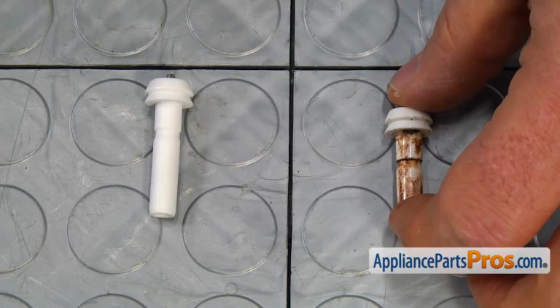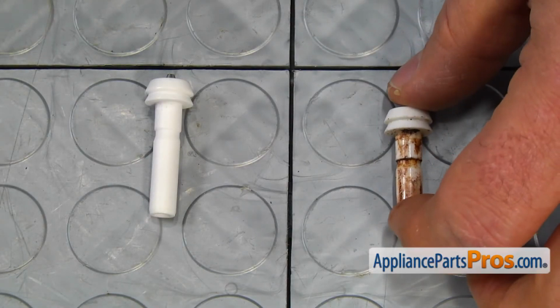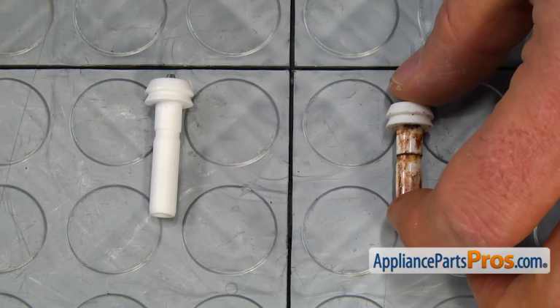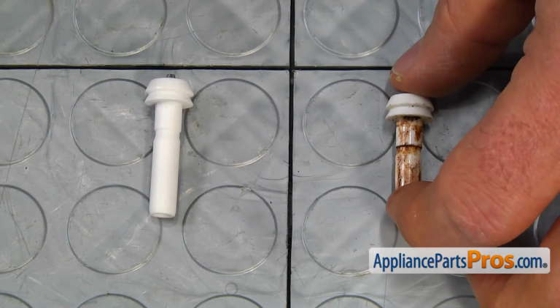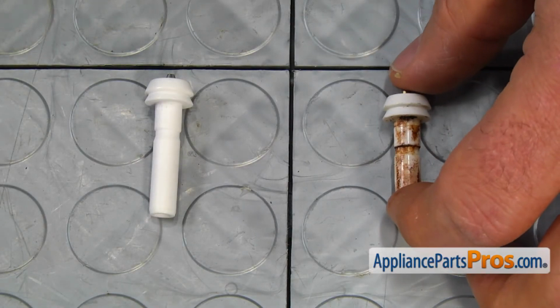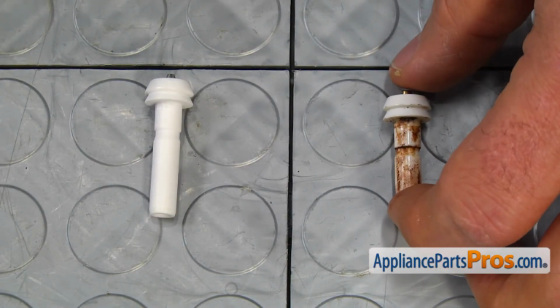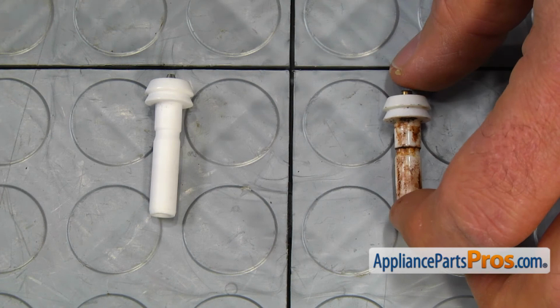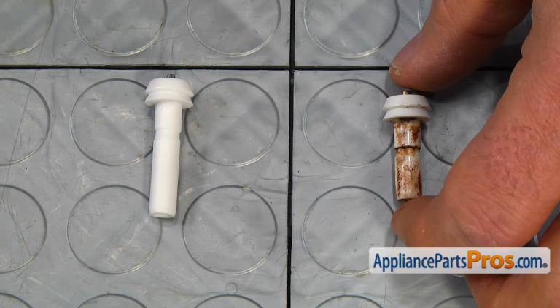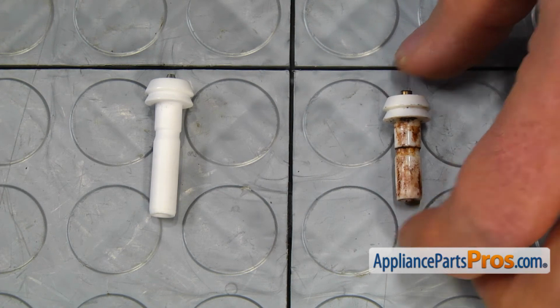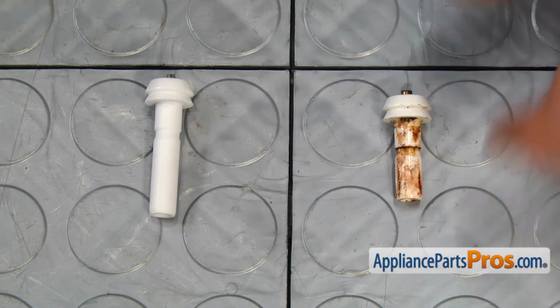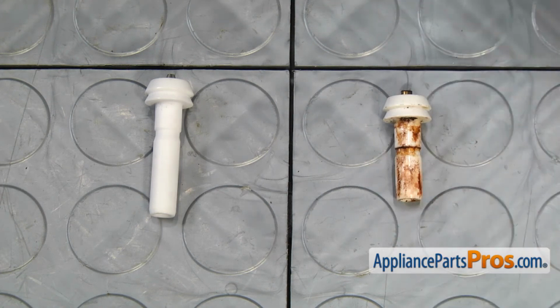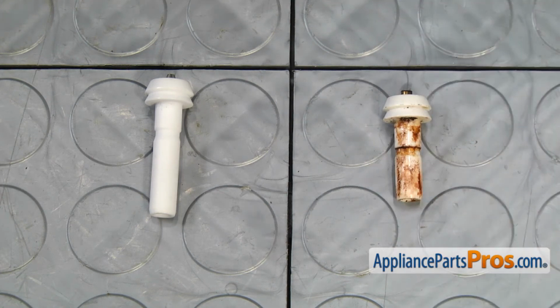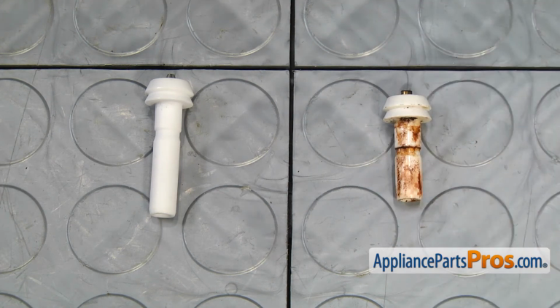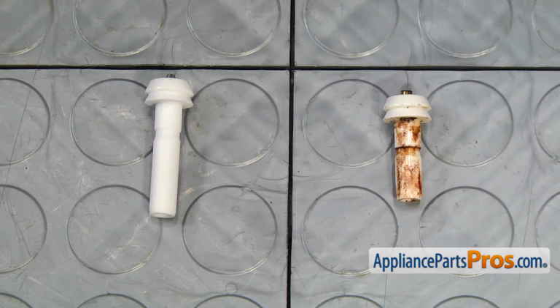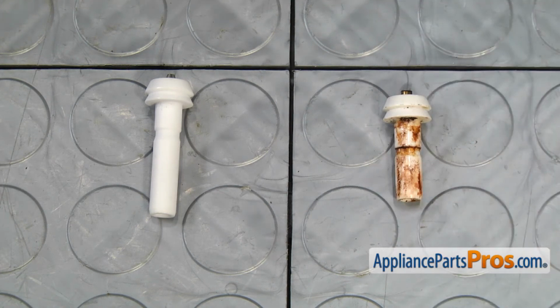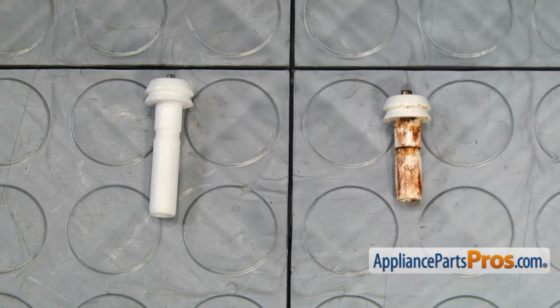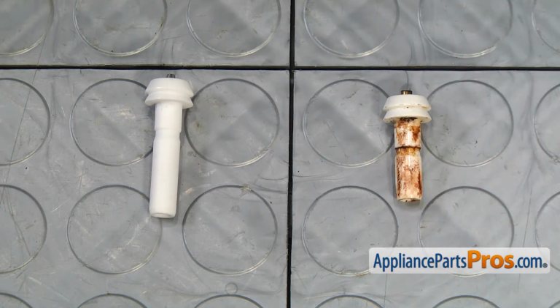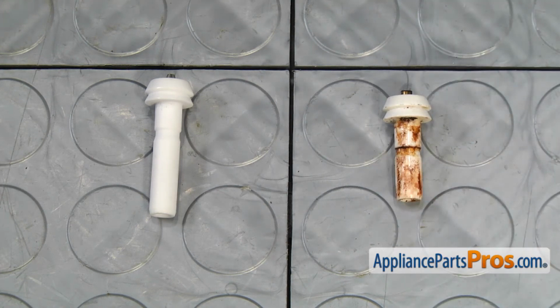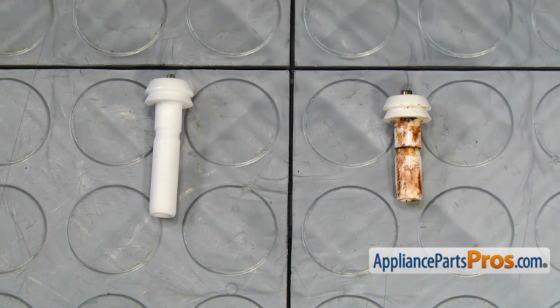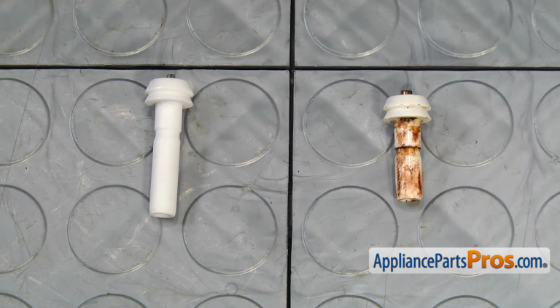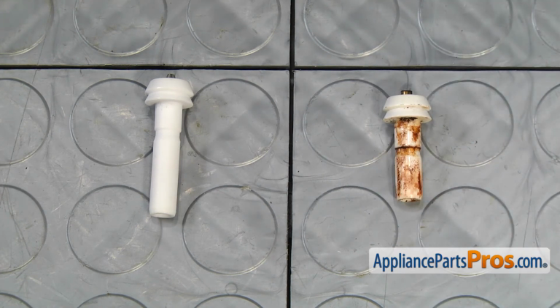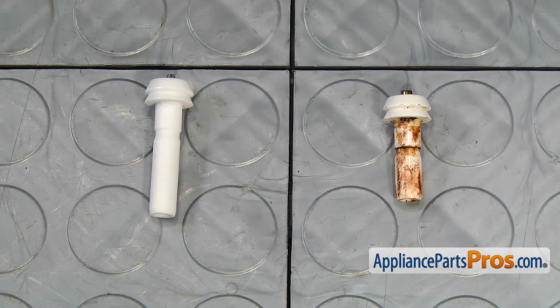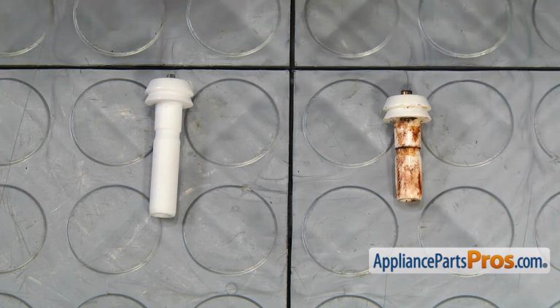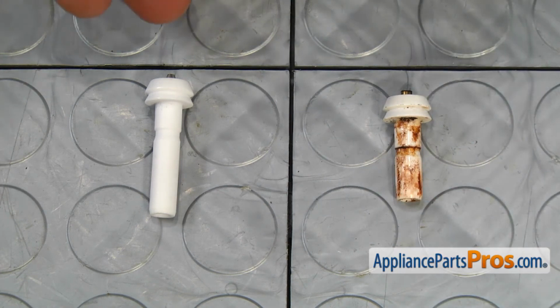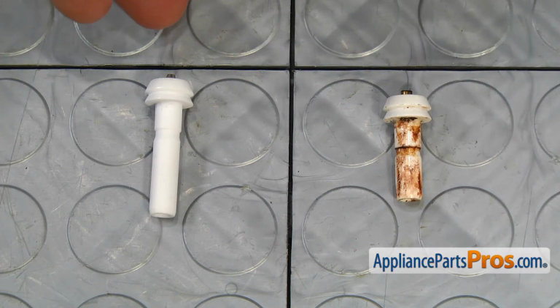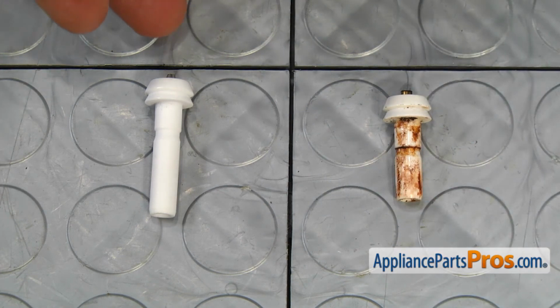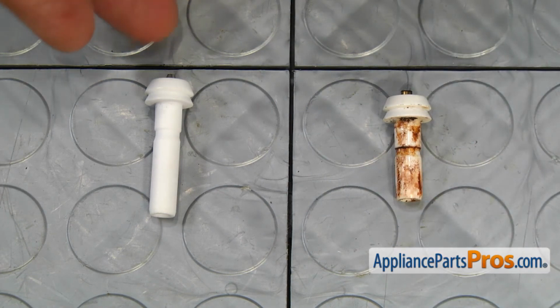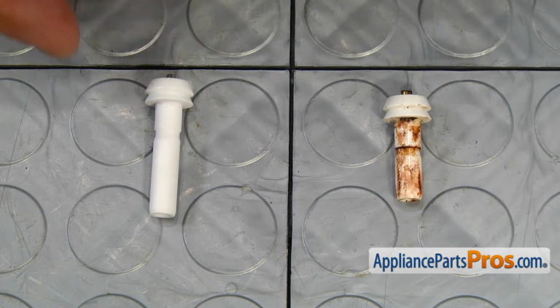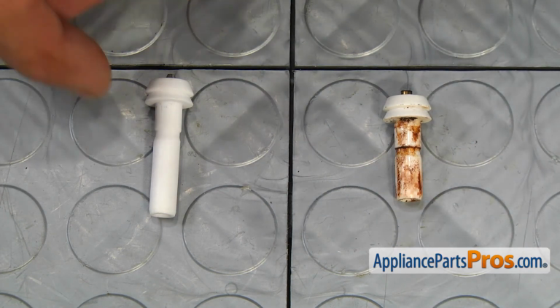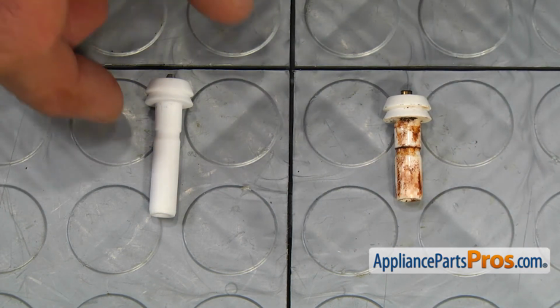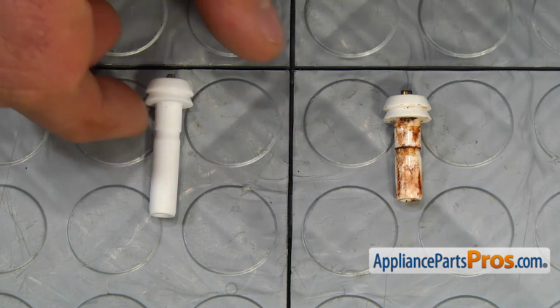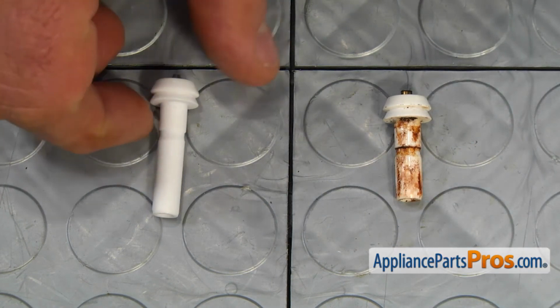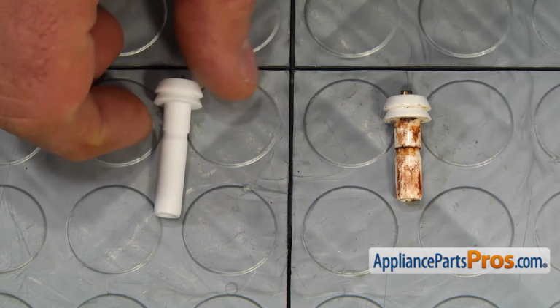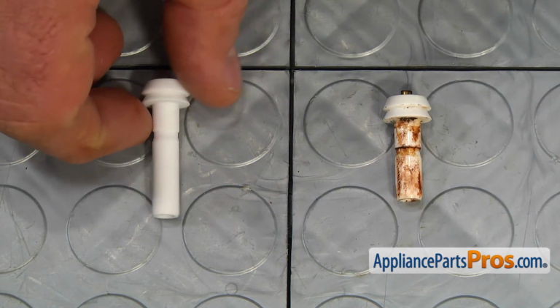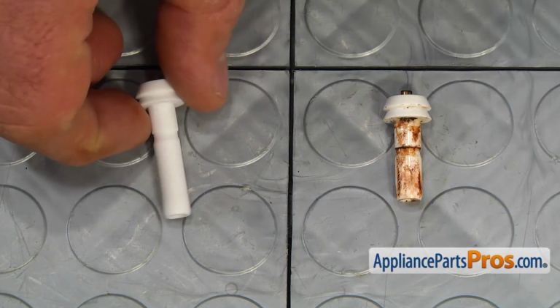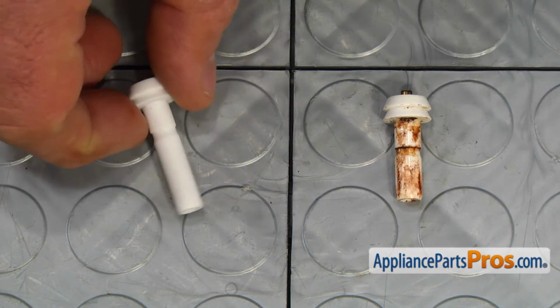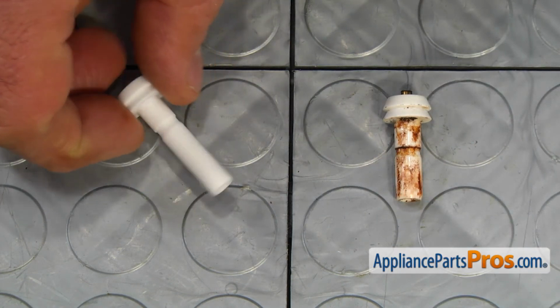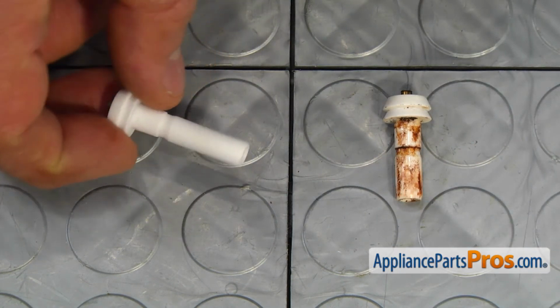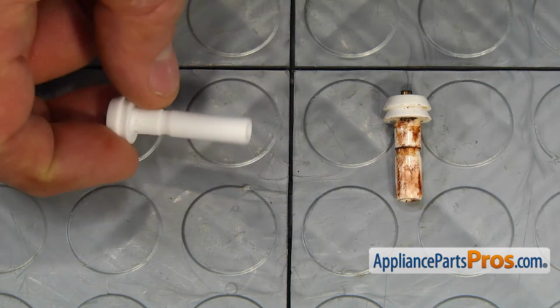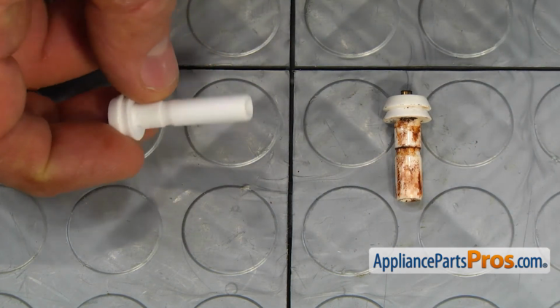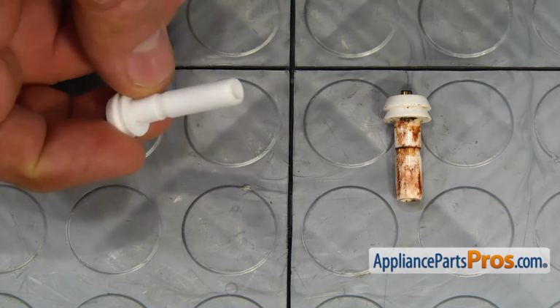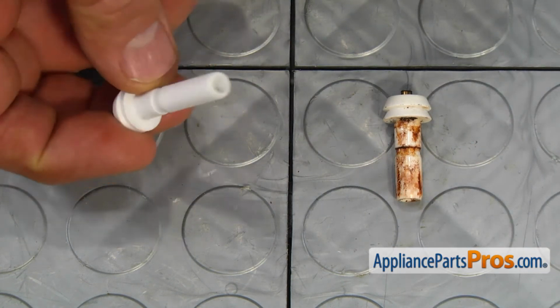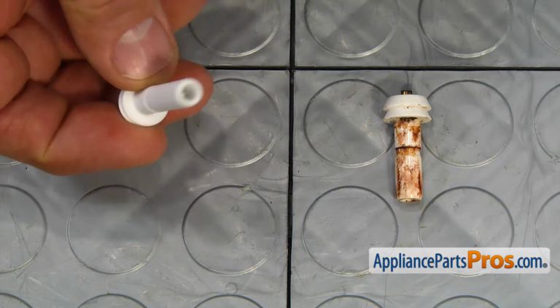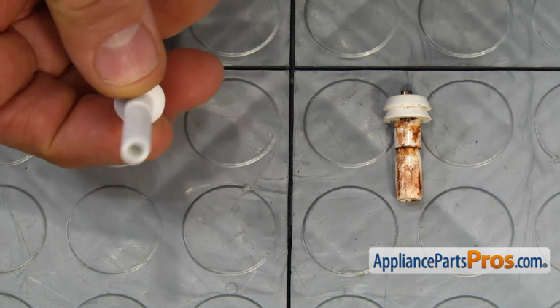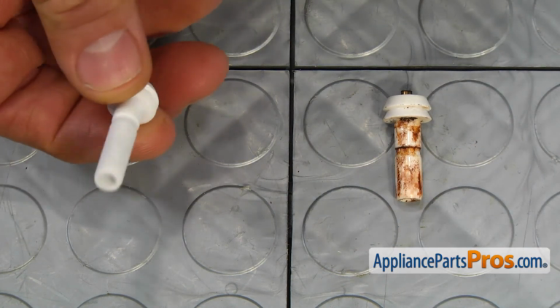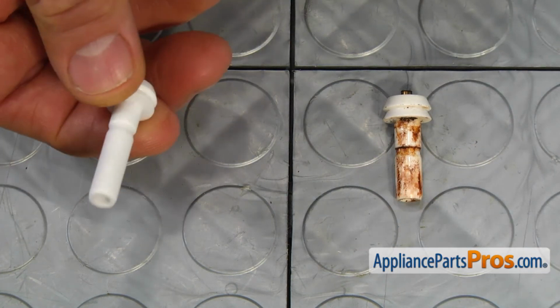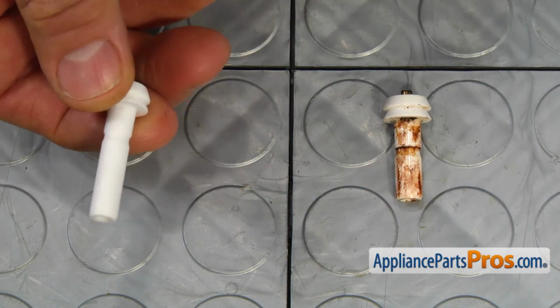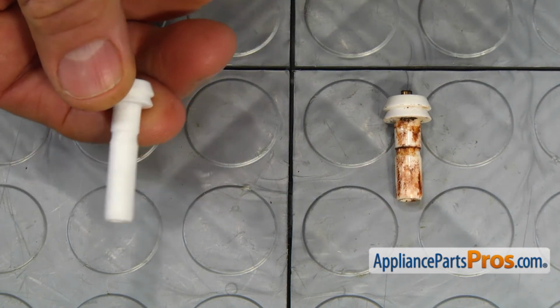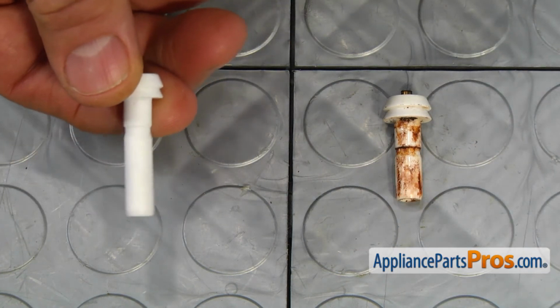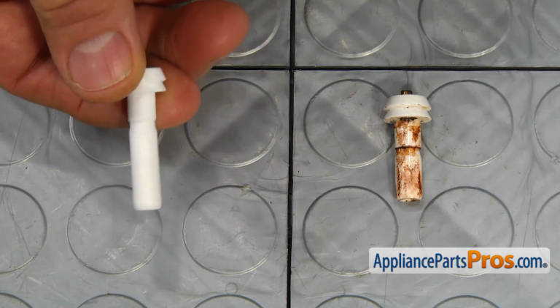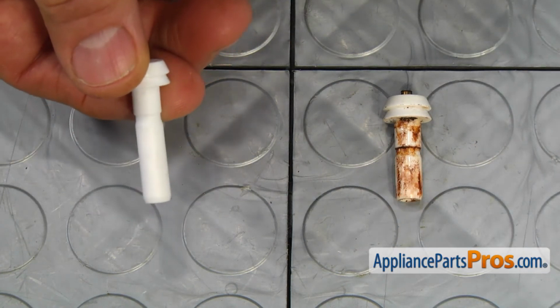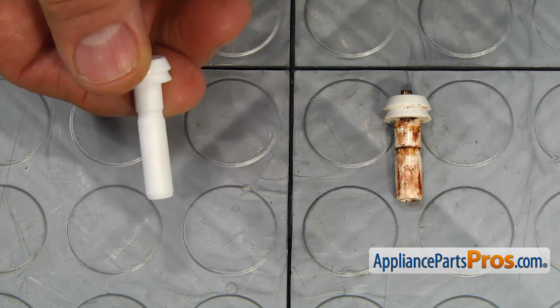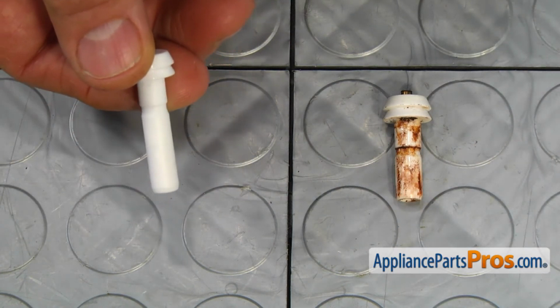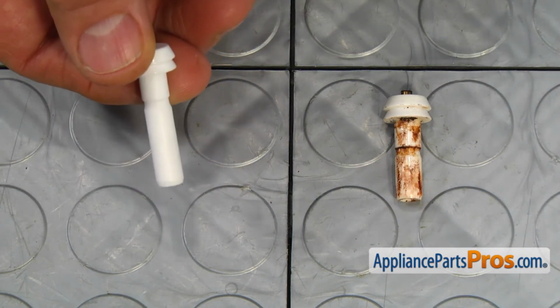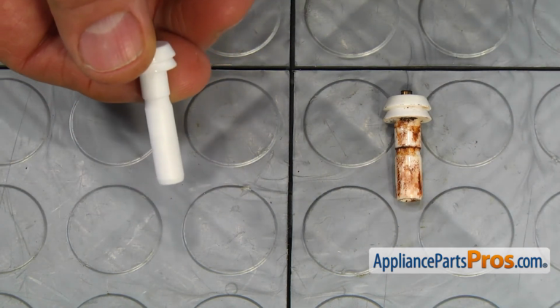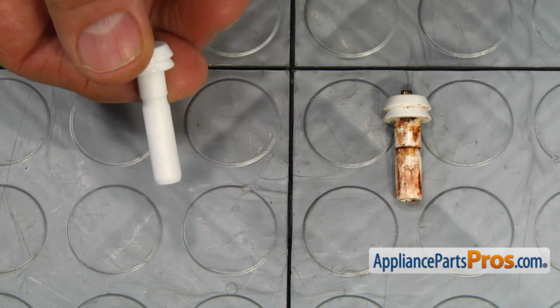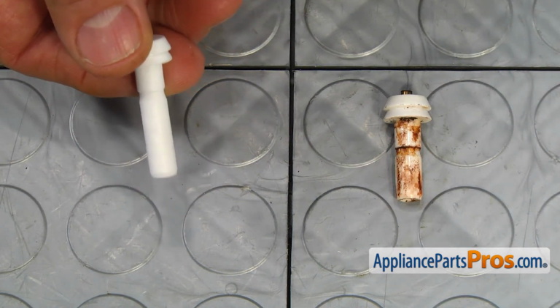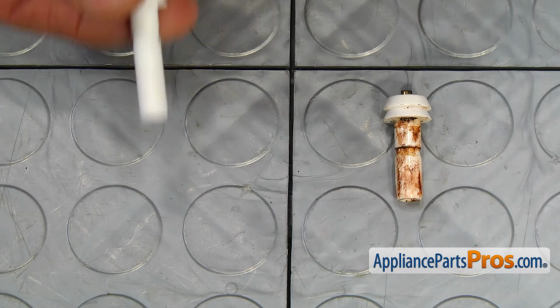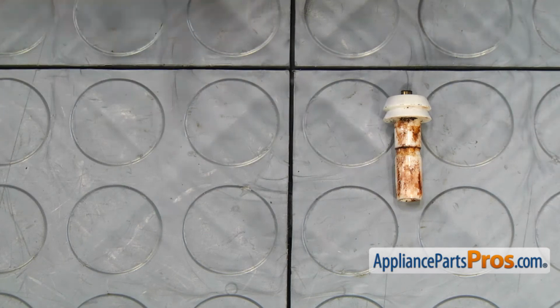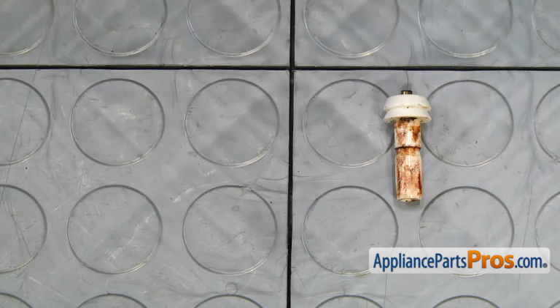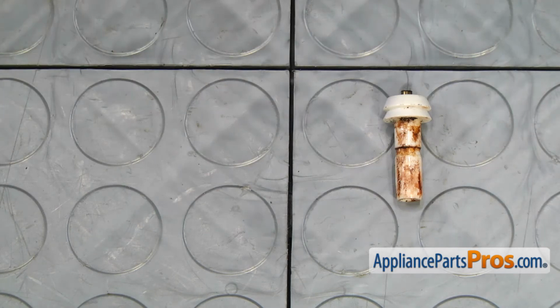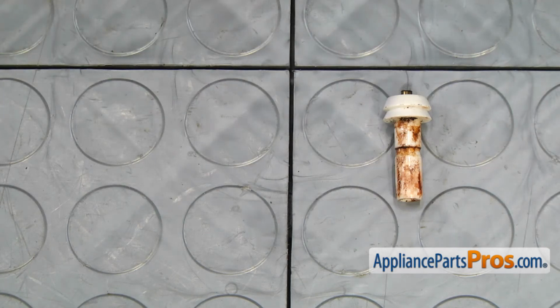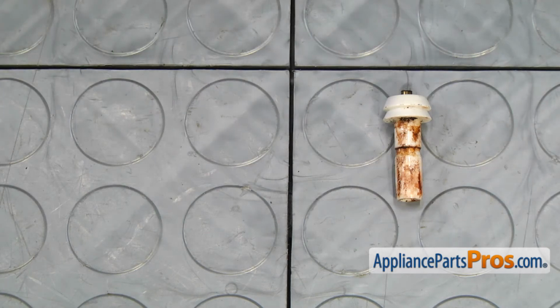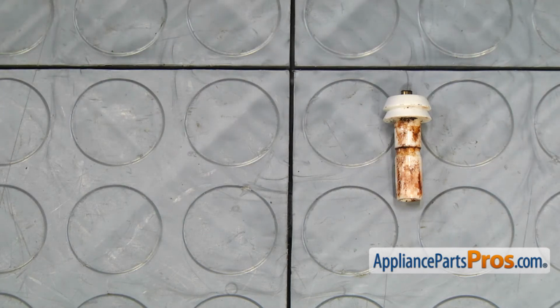This is the old top burner igniter next to the new one. If you don't have this part, you can get it from AppliancePartsPros.com.